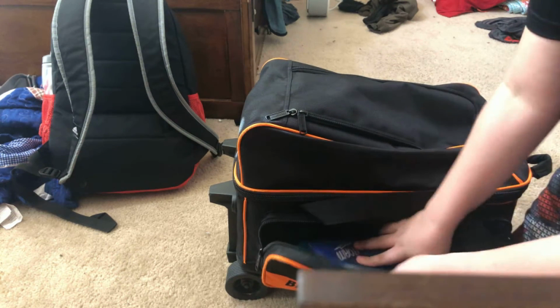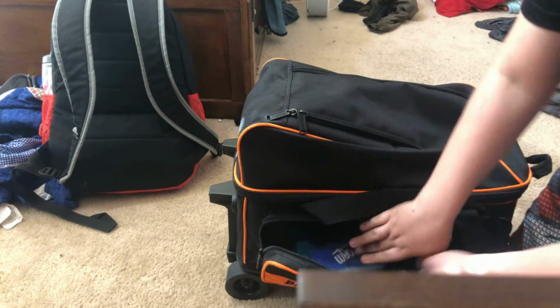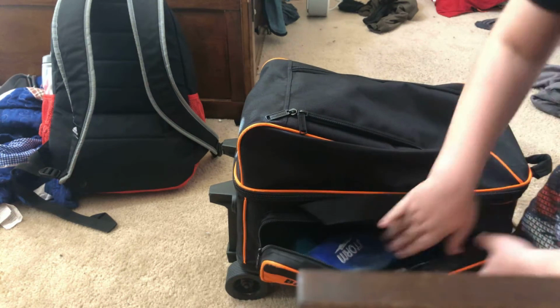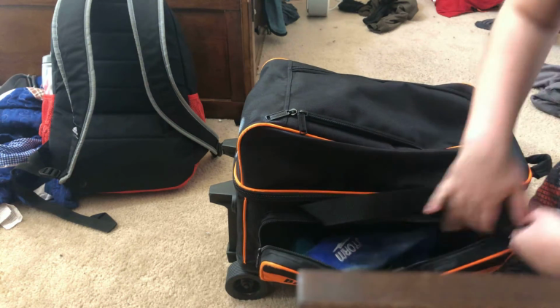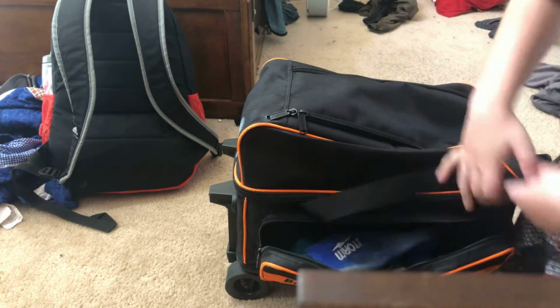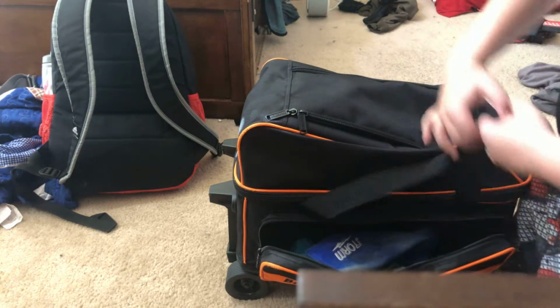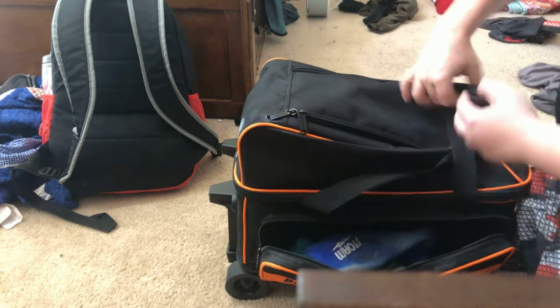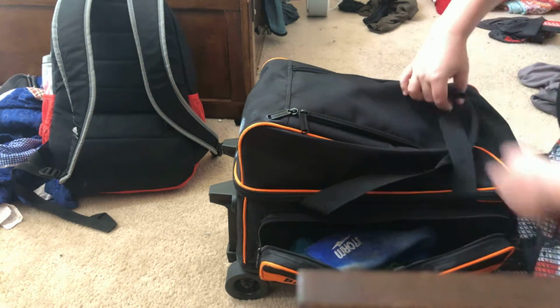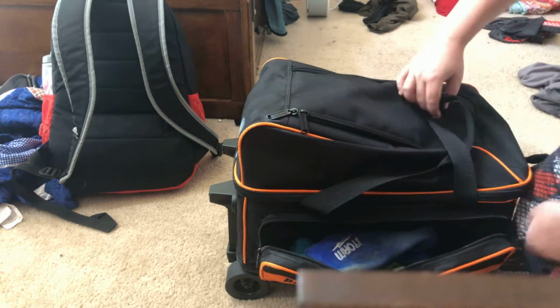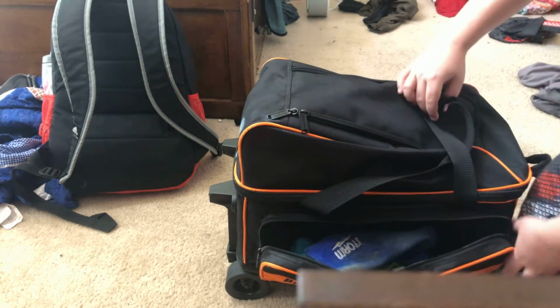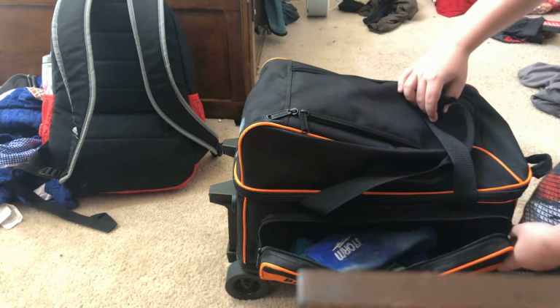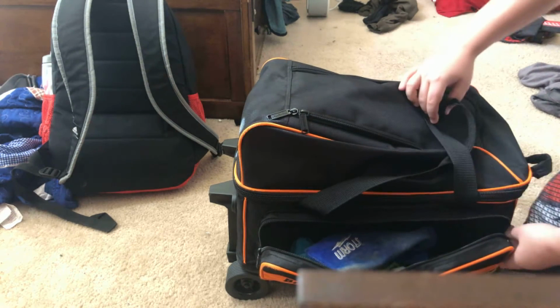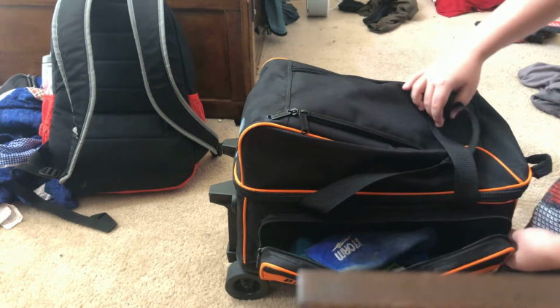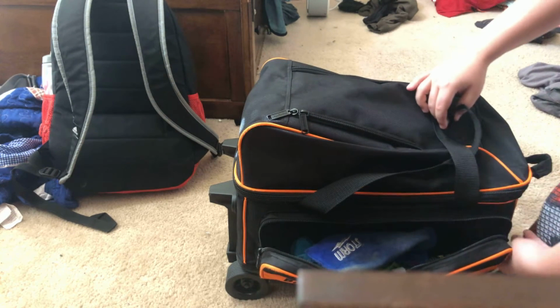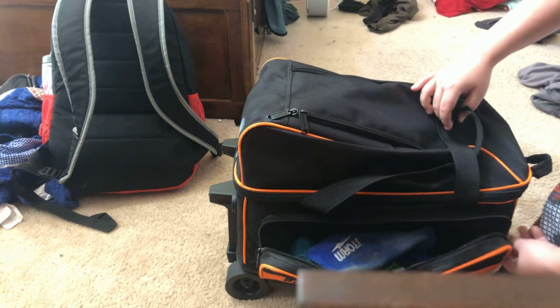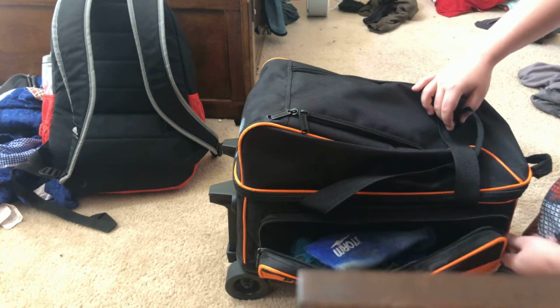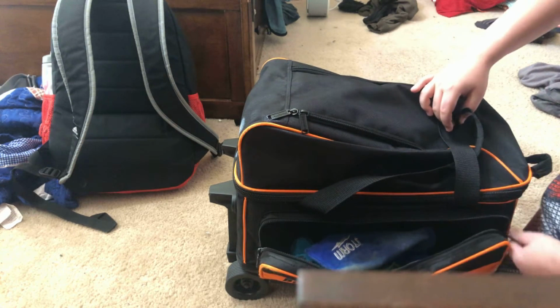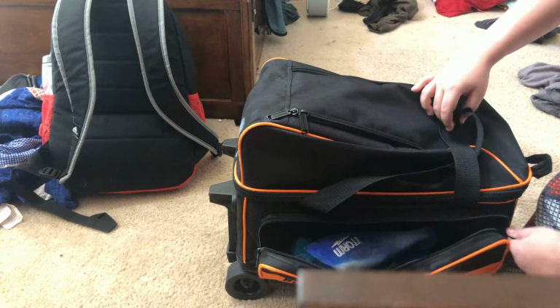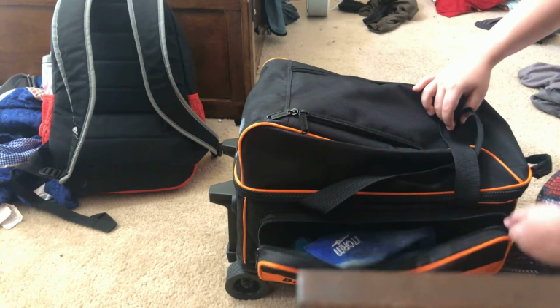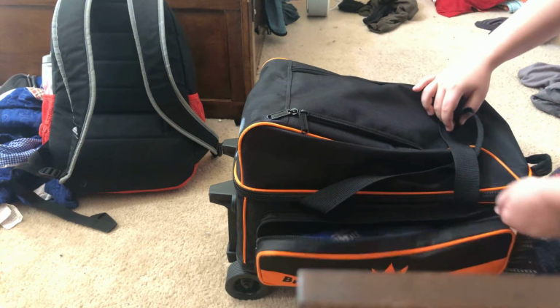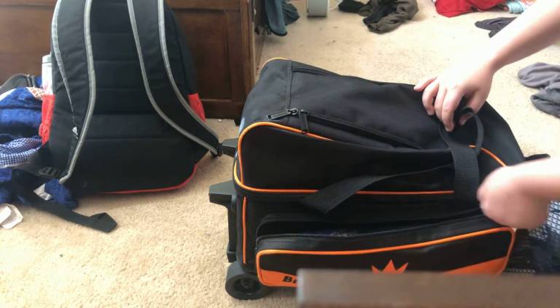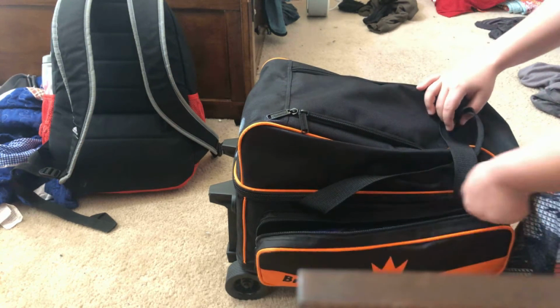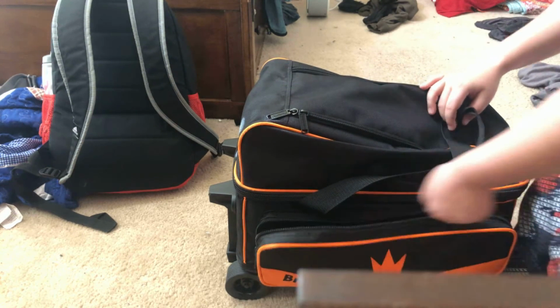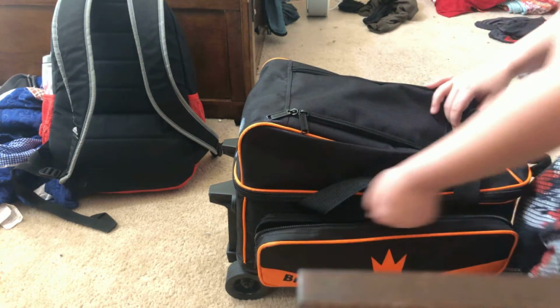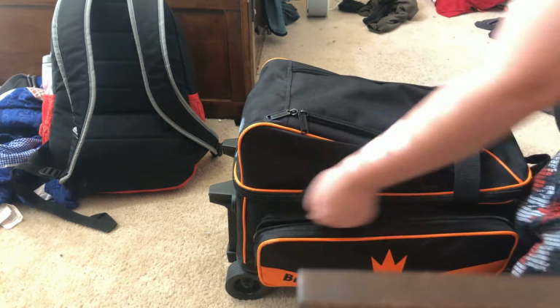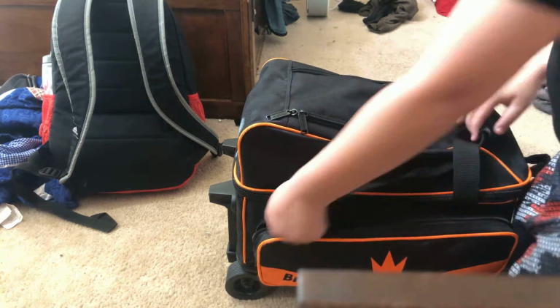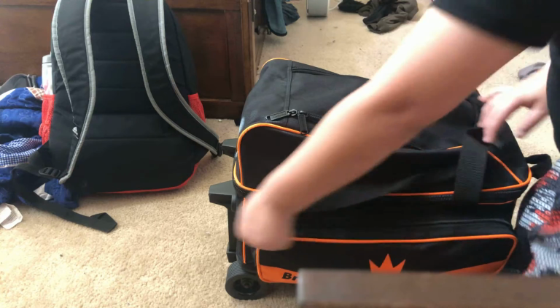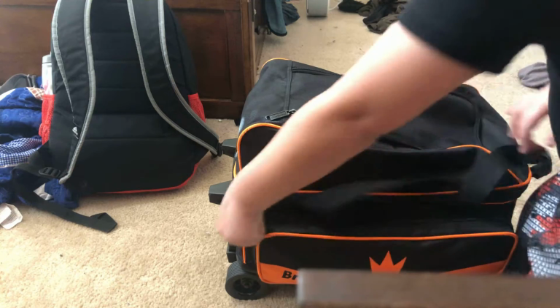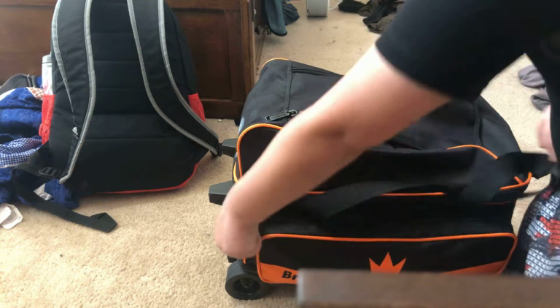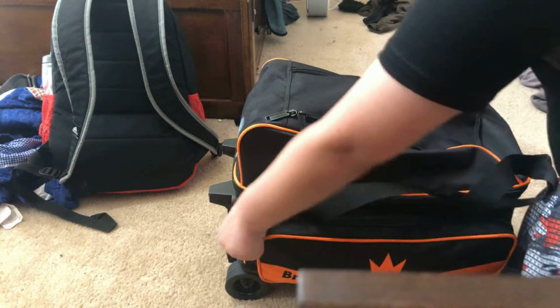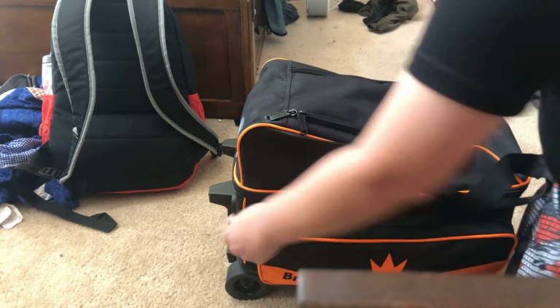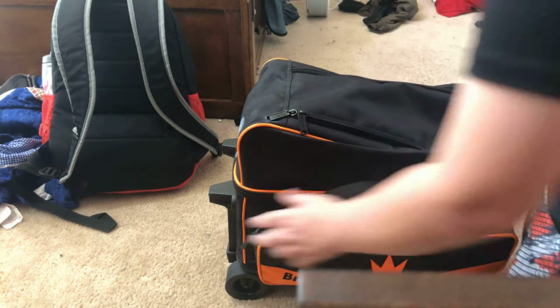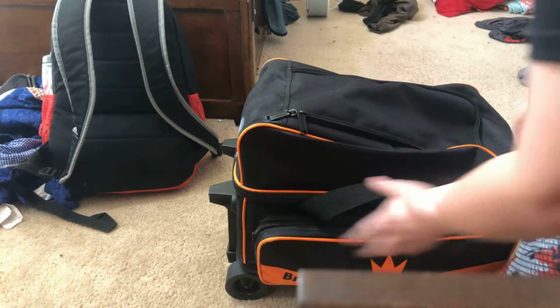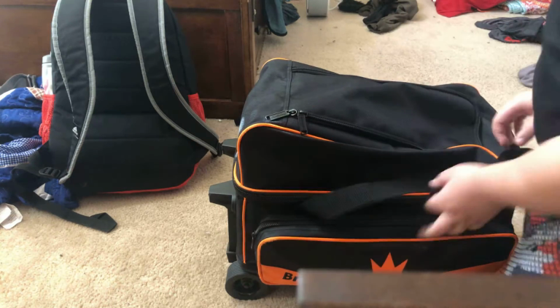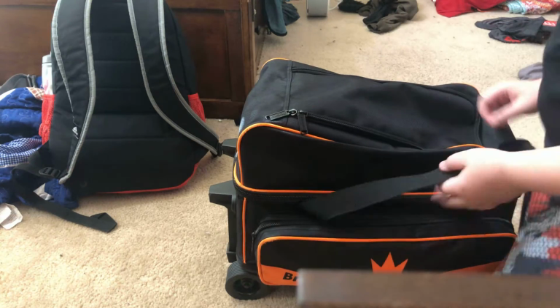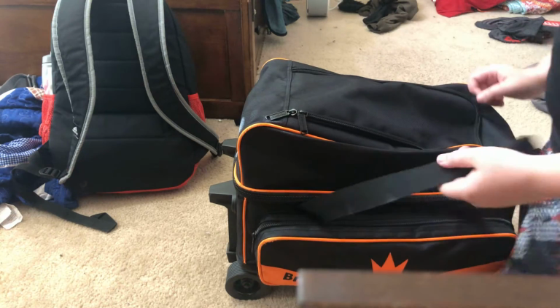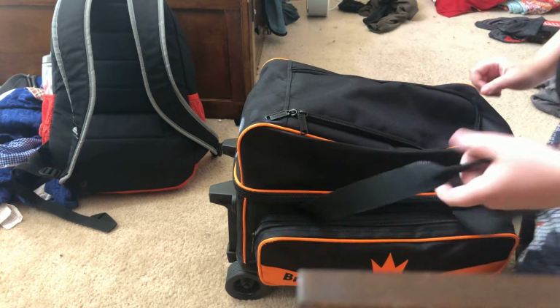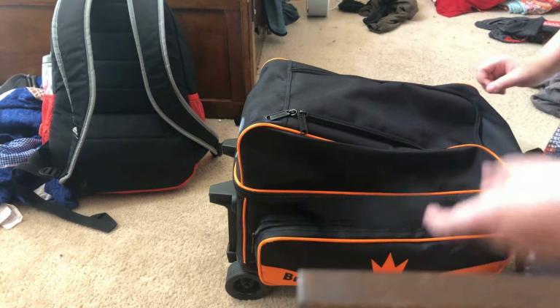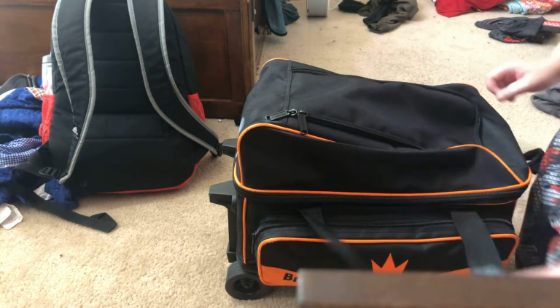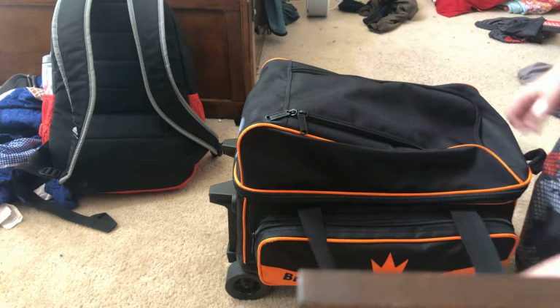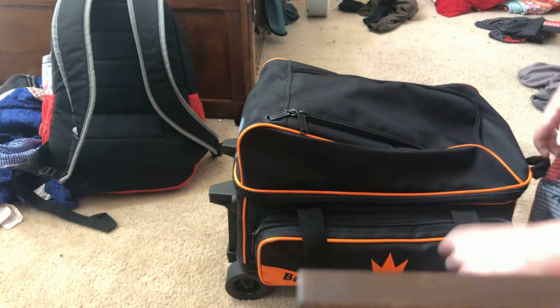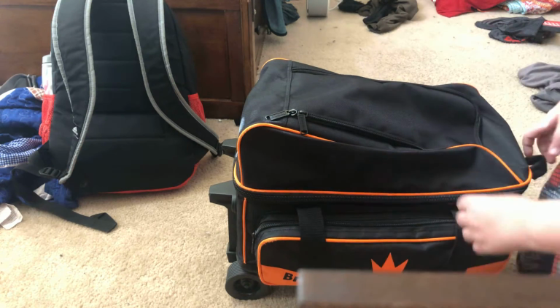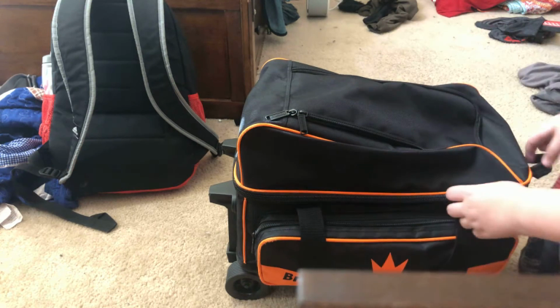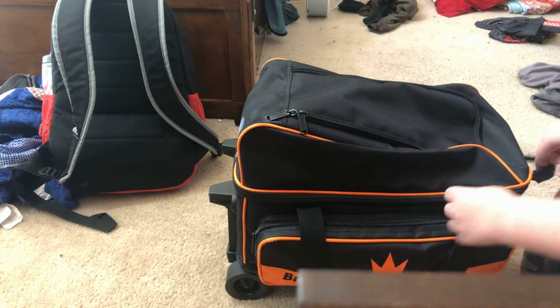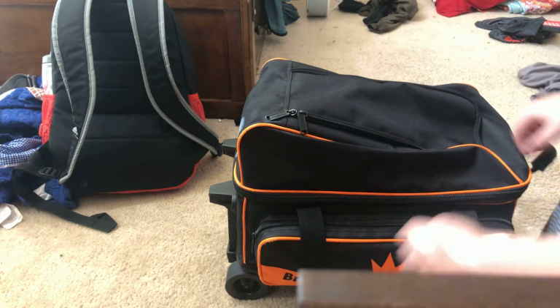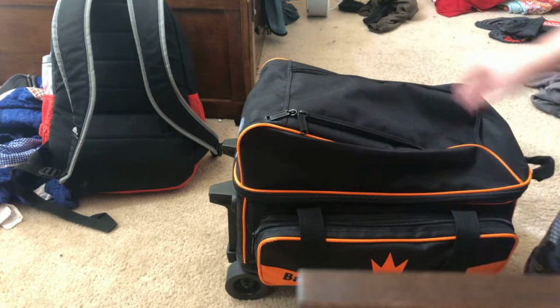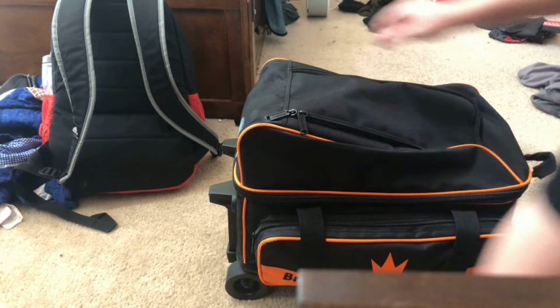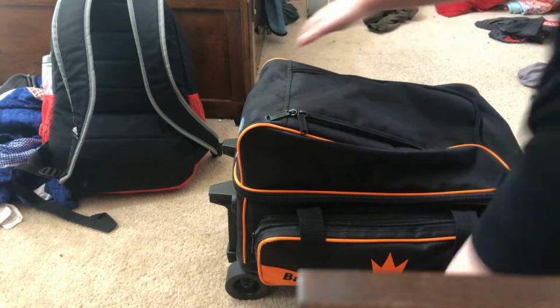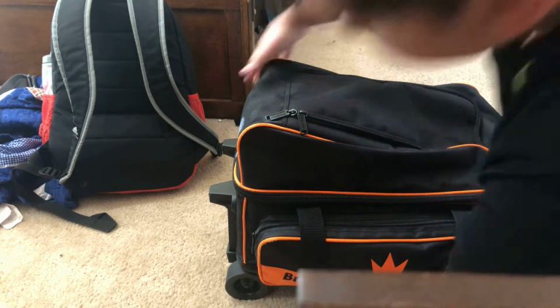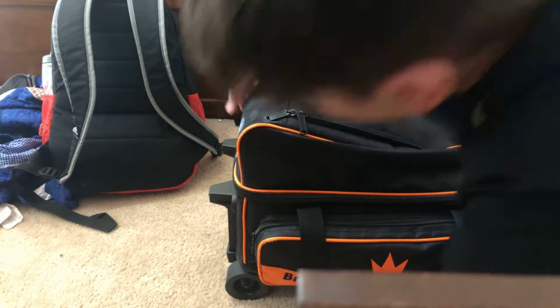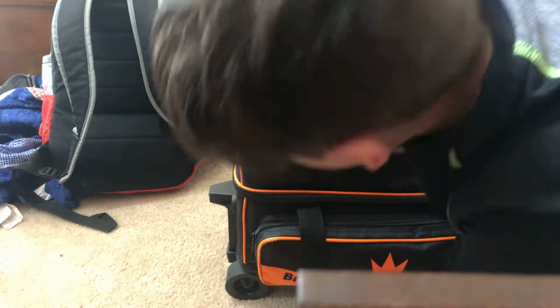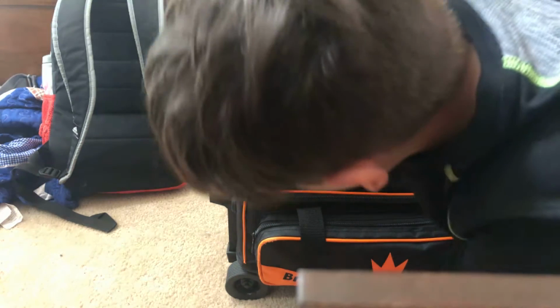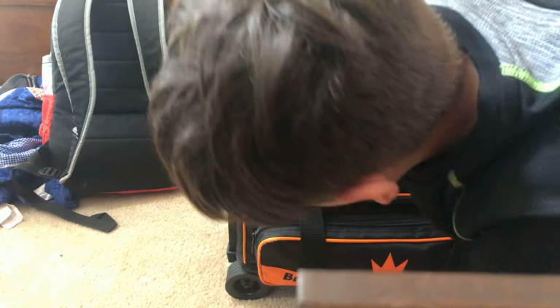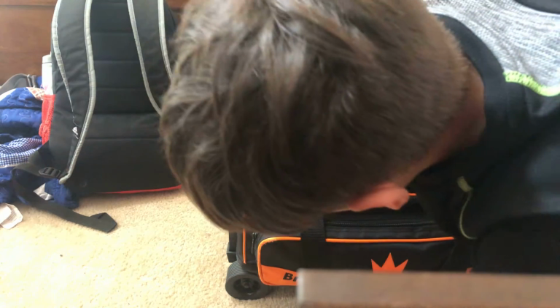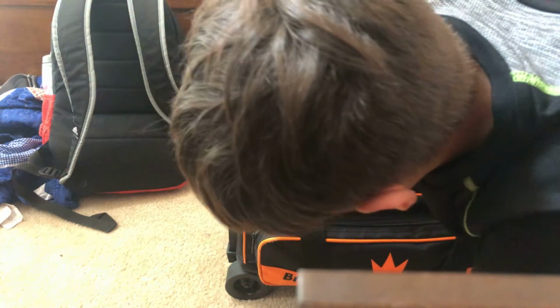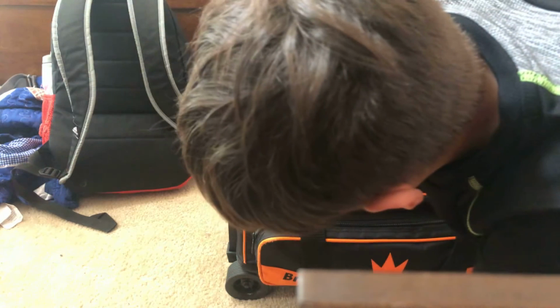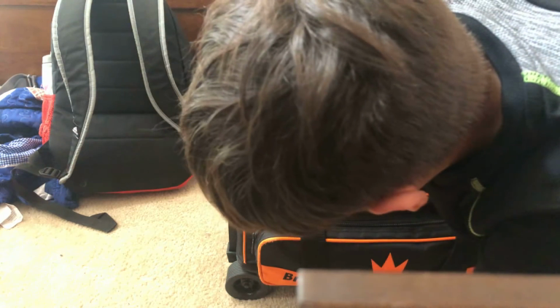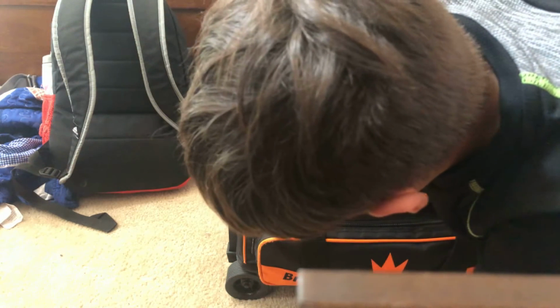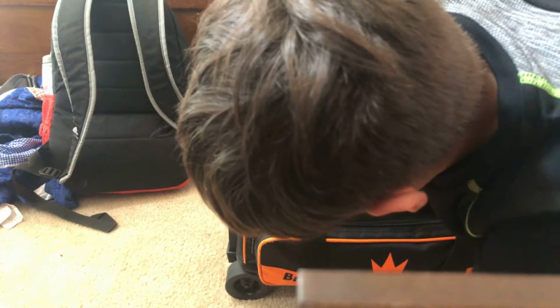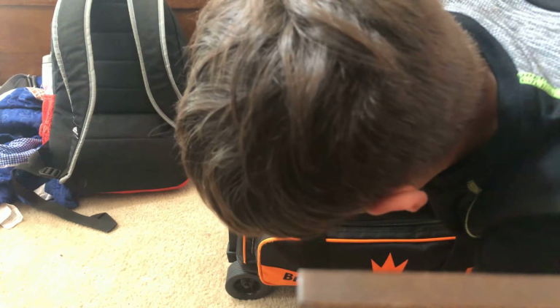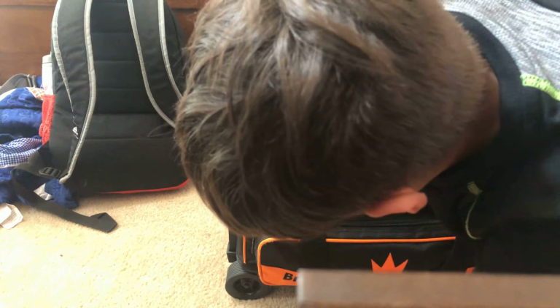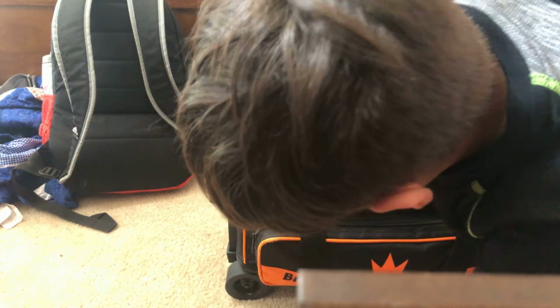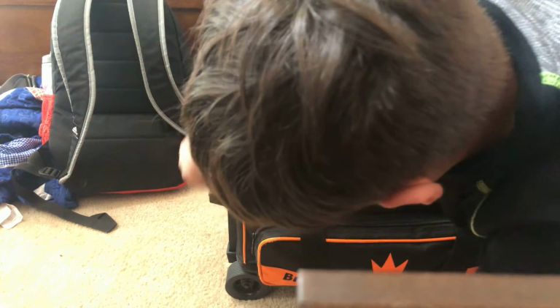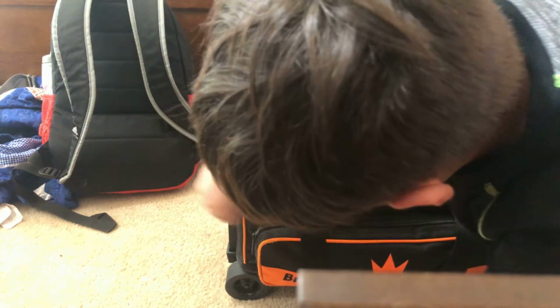Nothing's ever changed, we just got a few things. We just got the rags and the shoe covers.